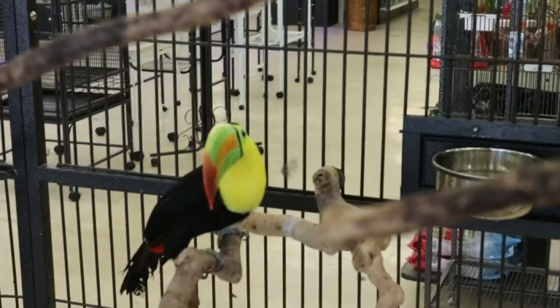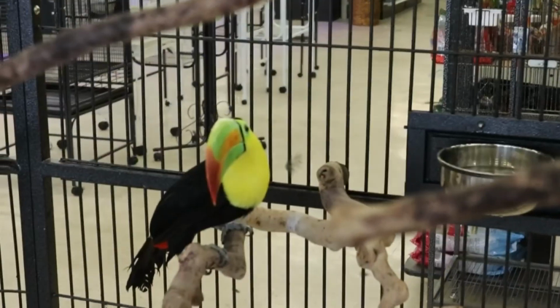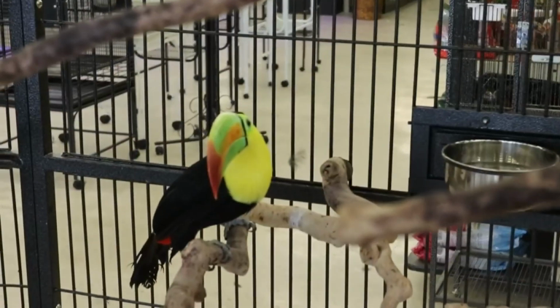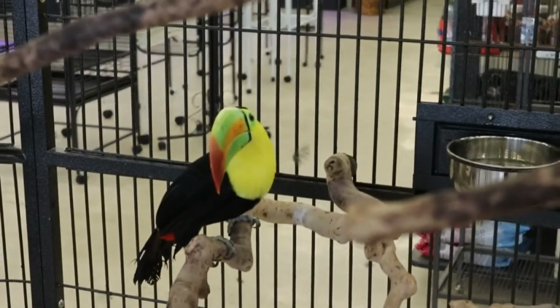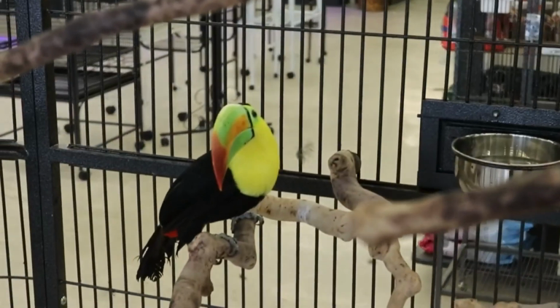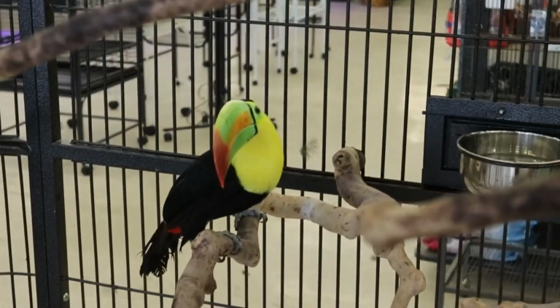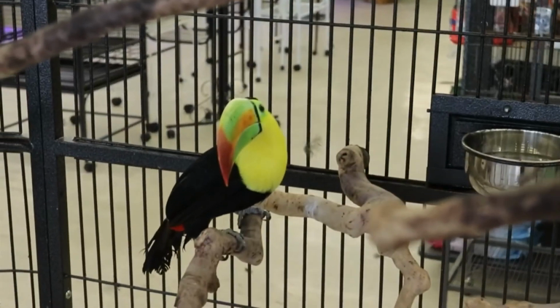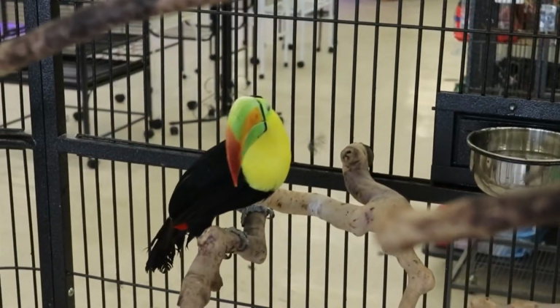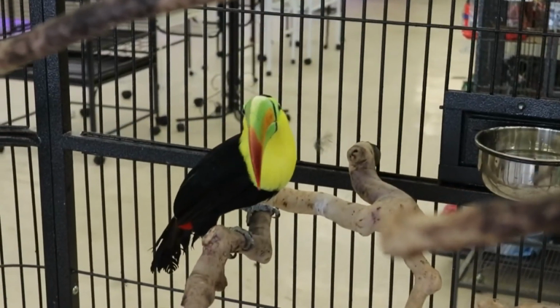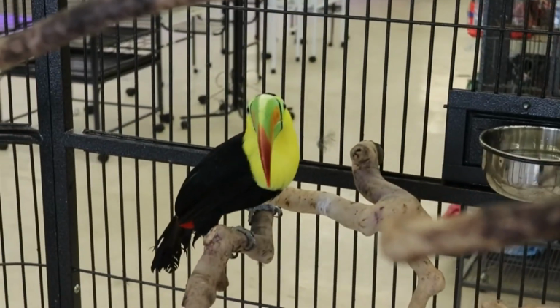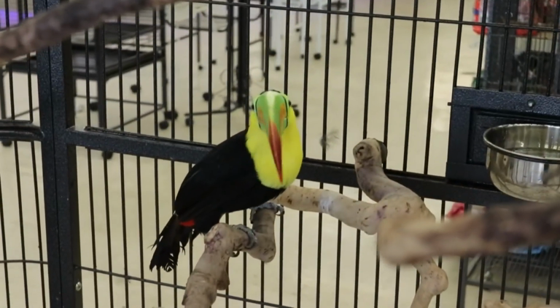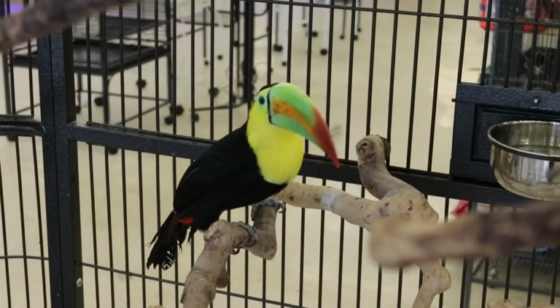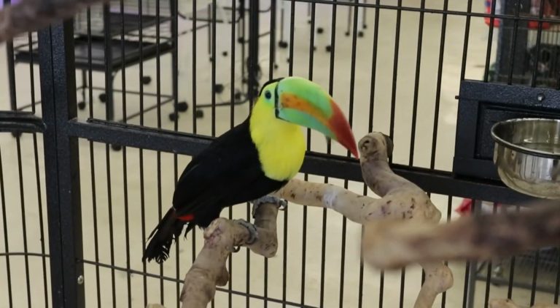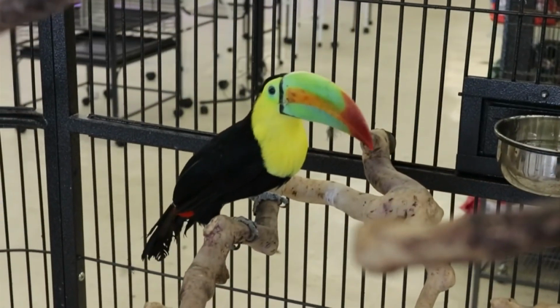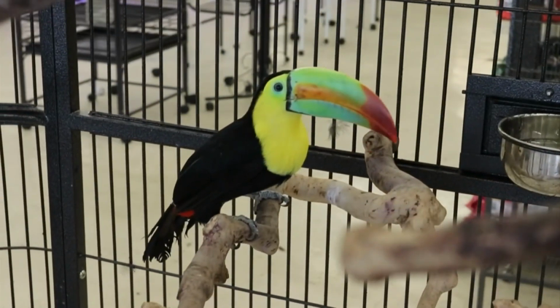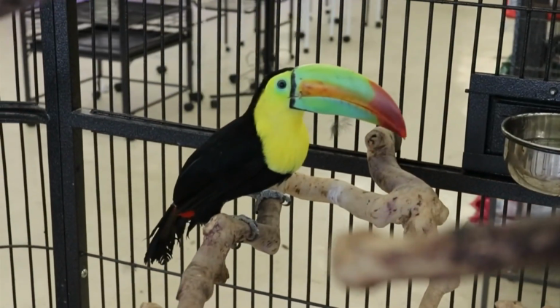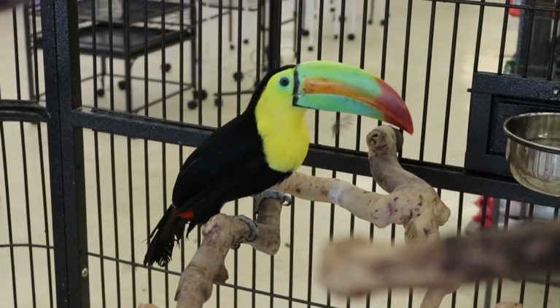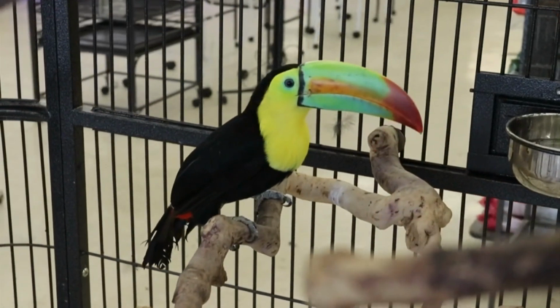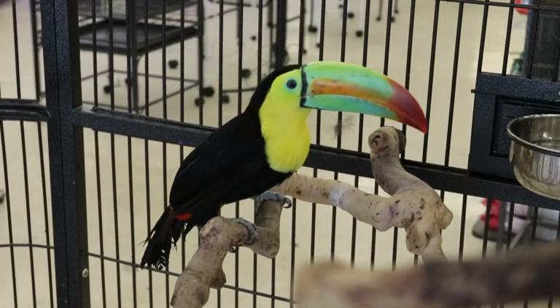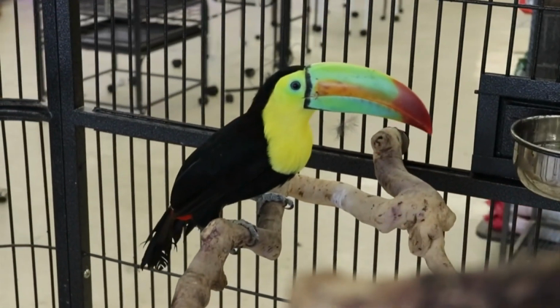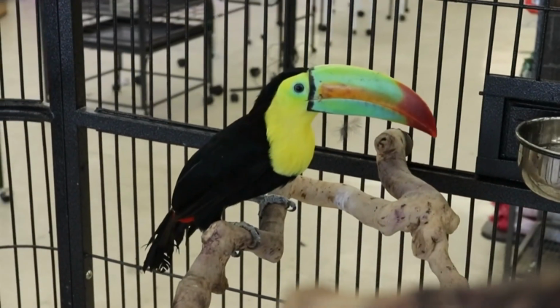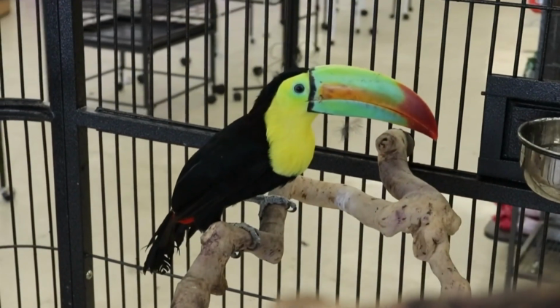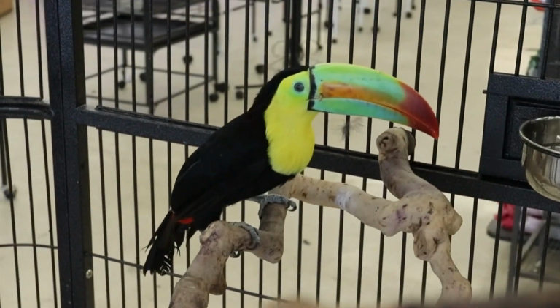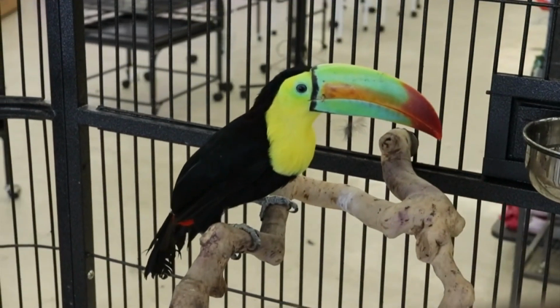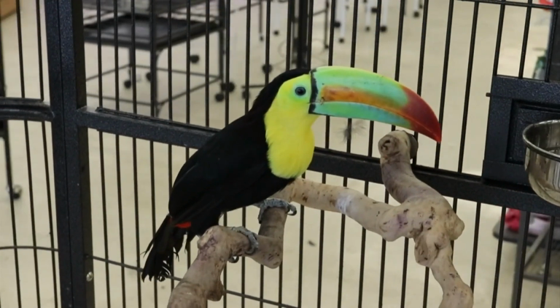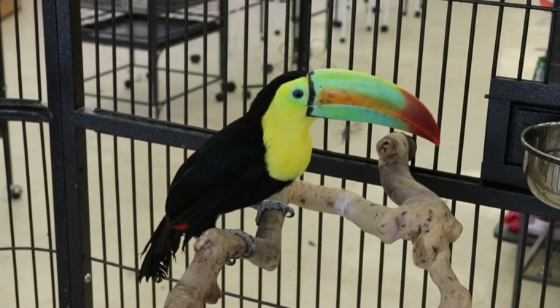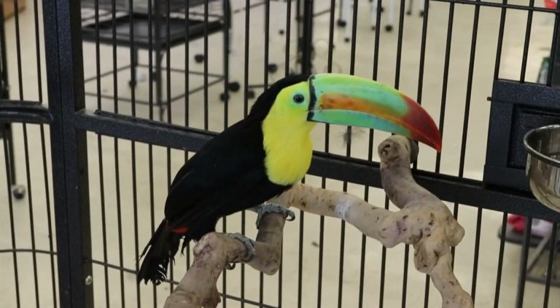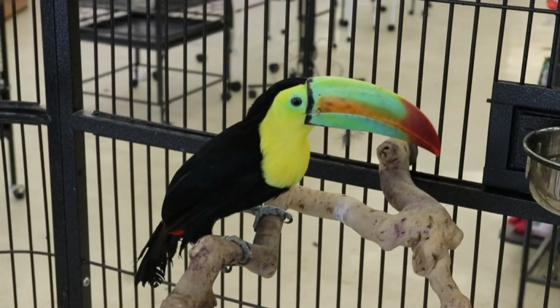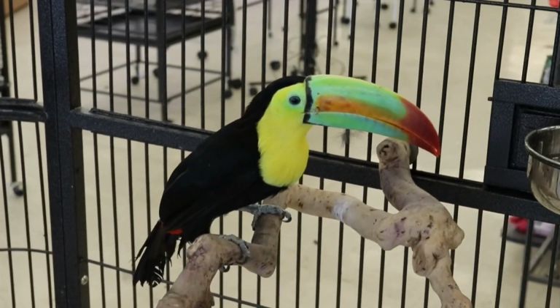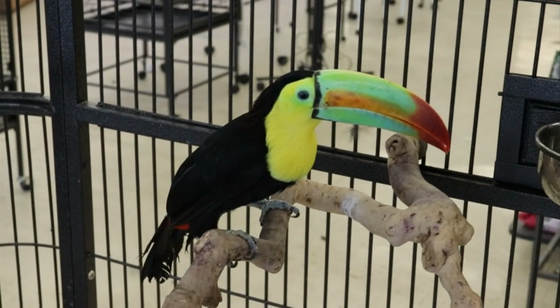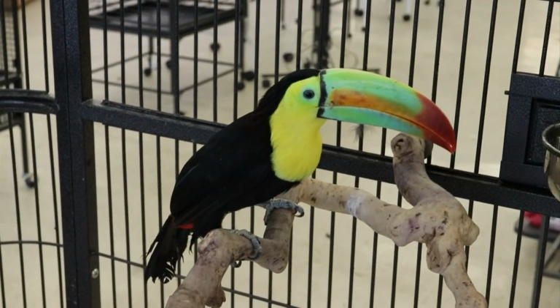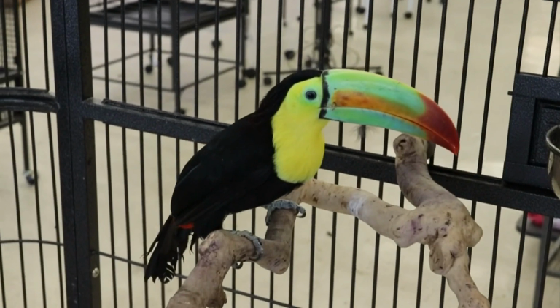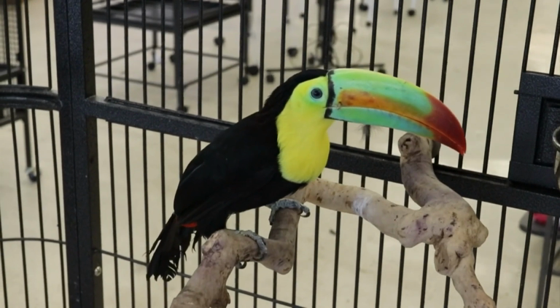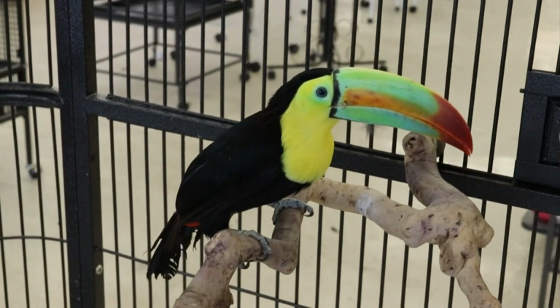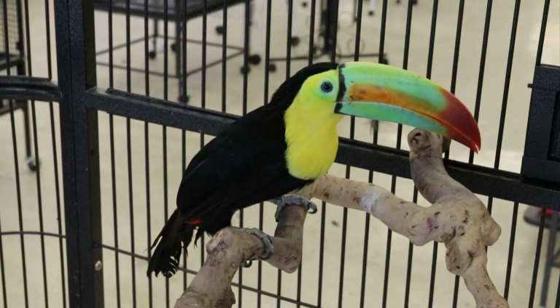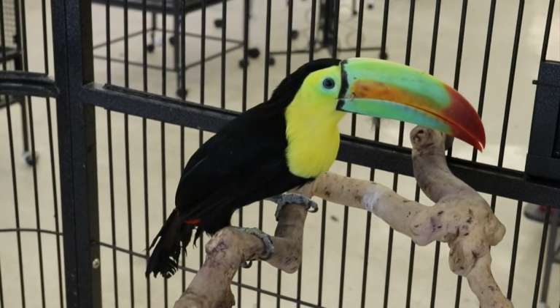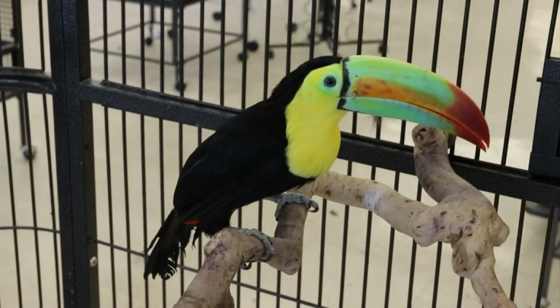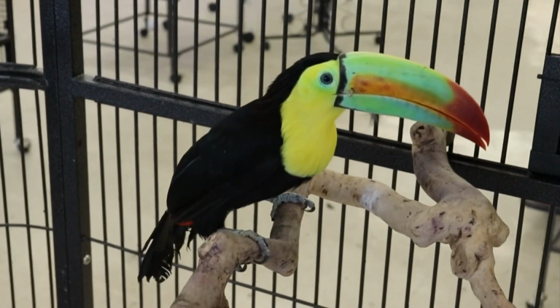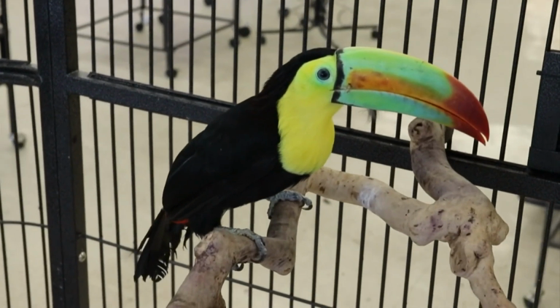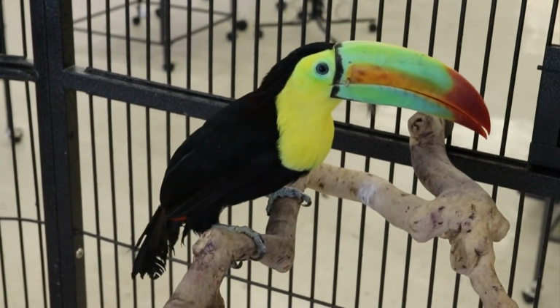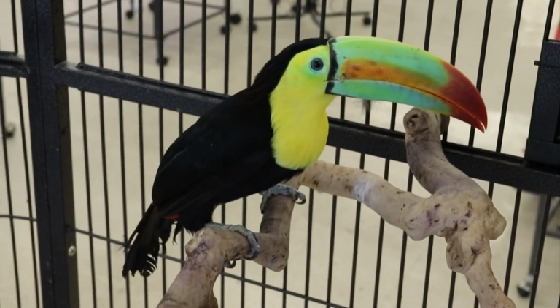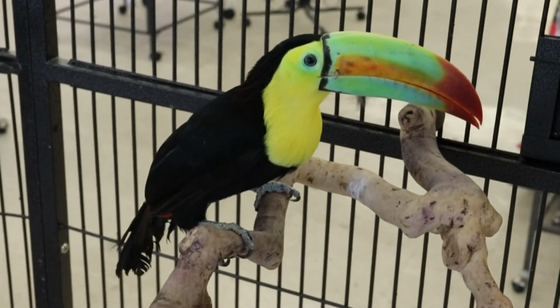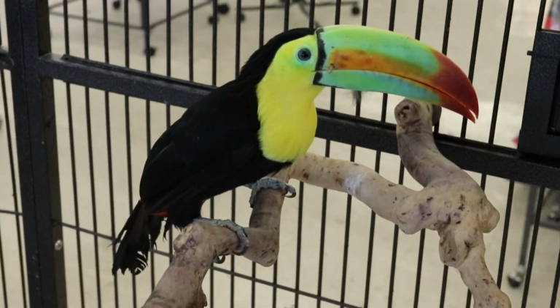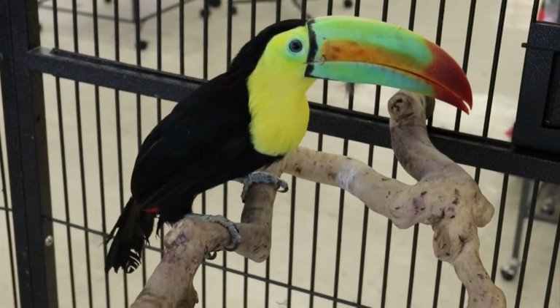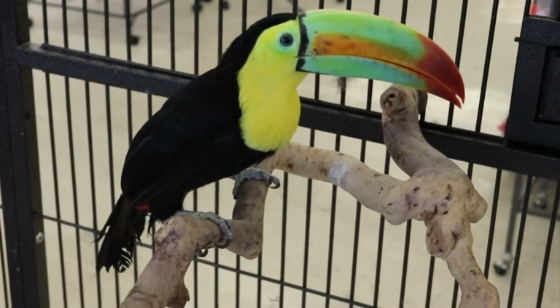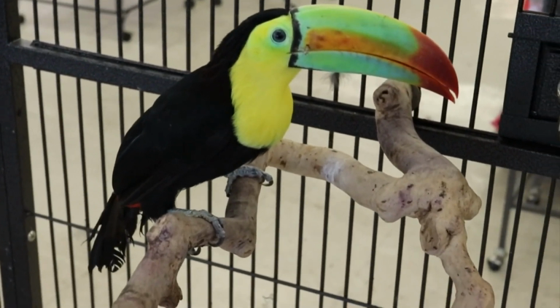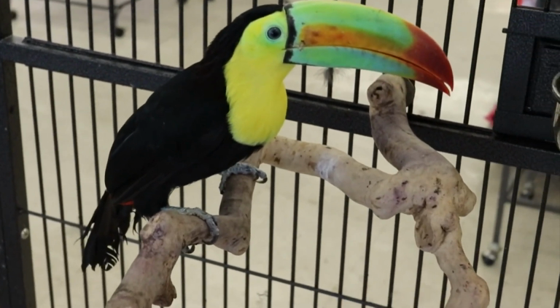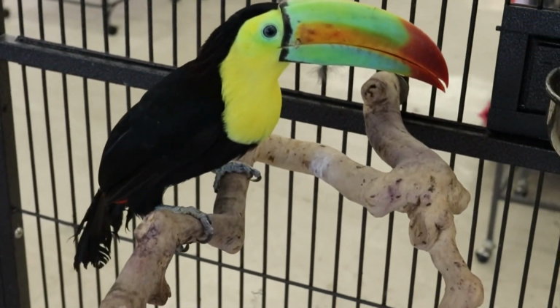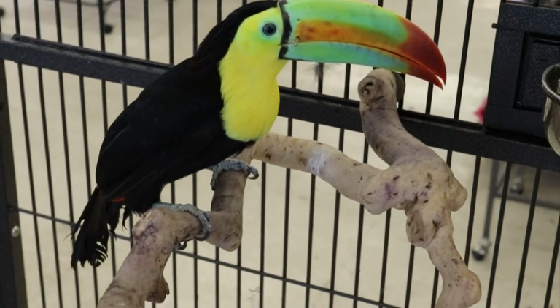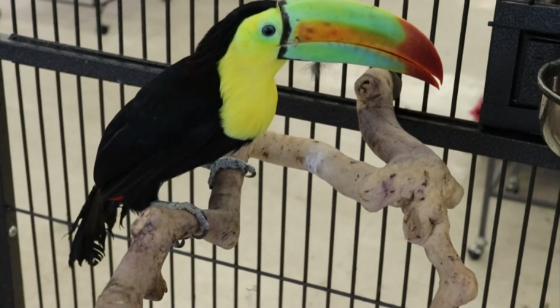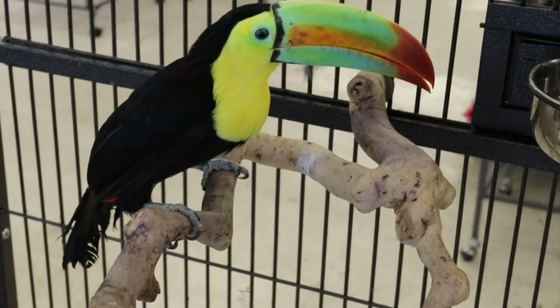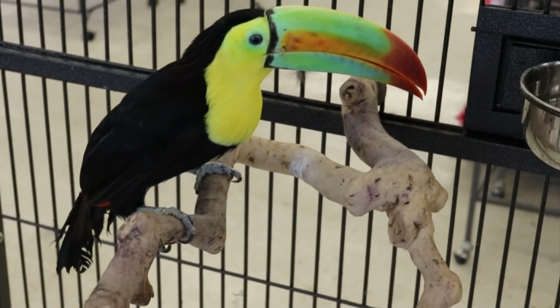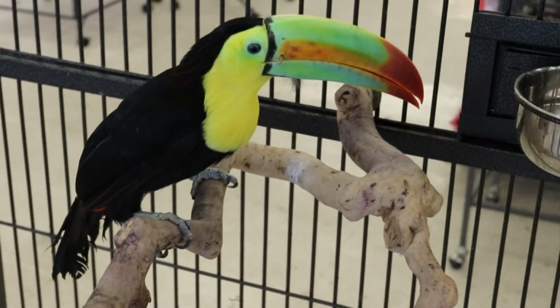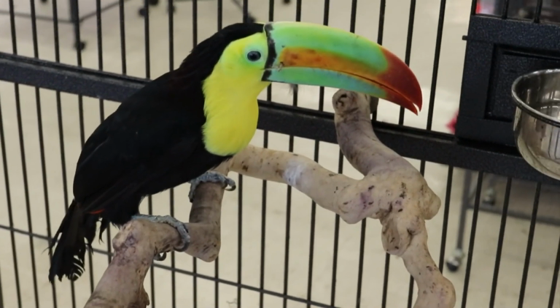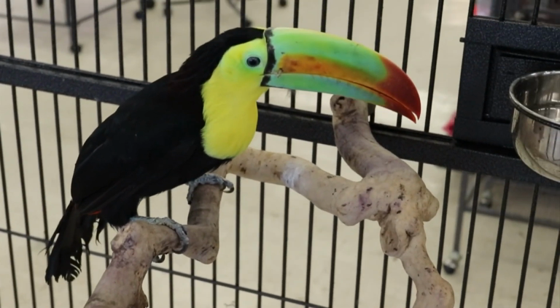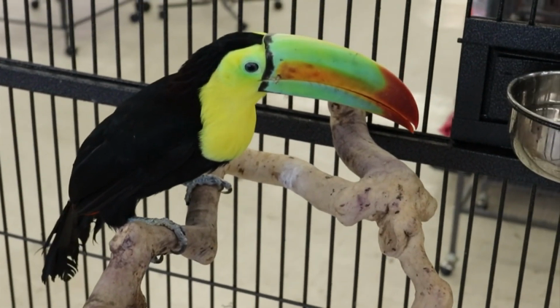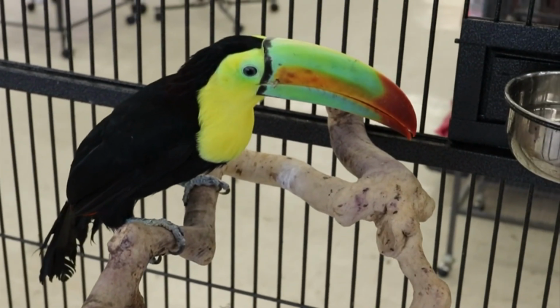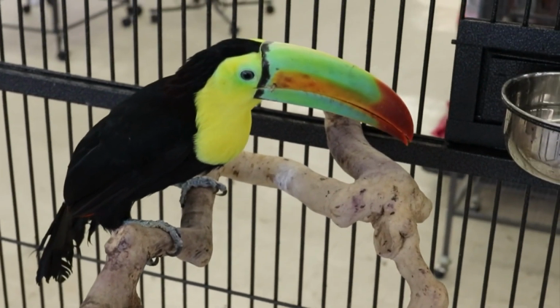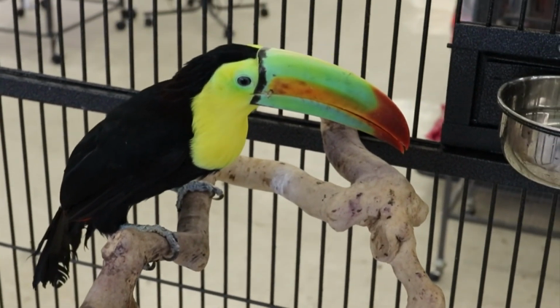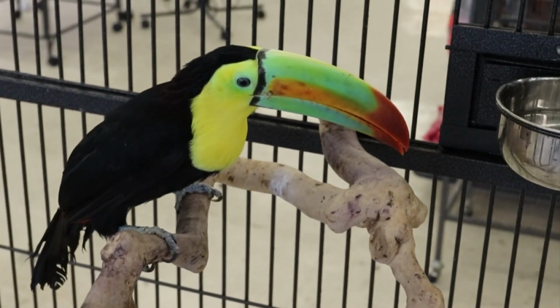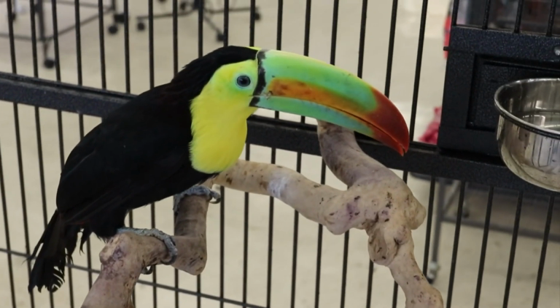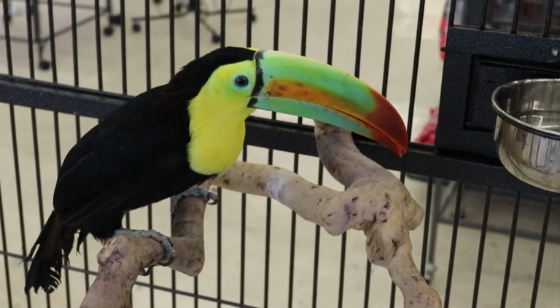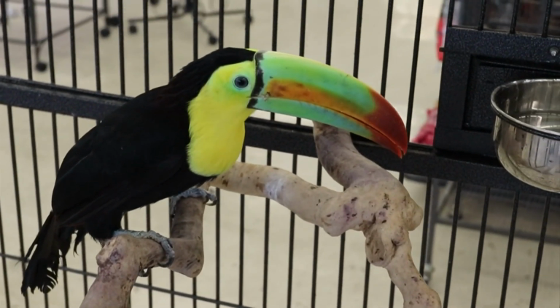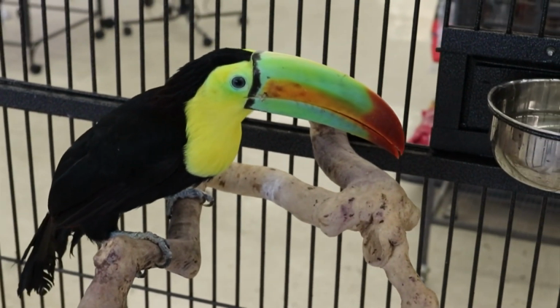These are not going to be for sale. These are going to be just here for the store. We like hanging out with them and taking care of them, and we don't want them to go anywhere.